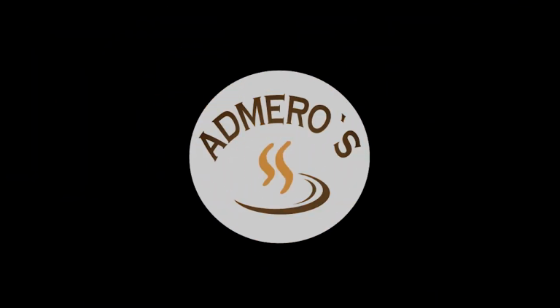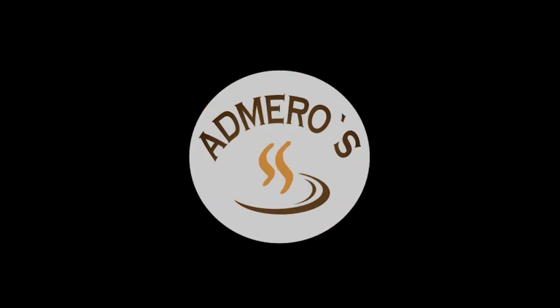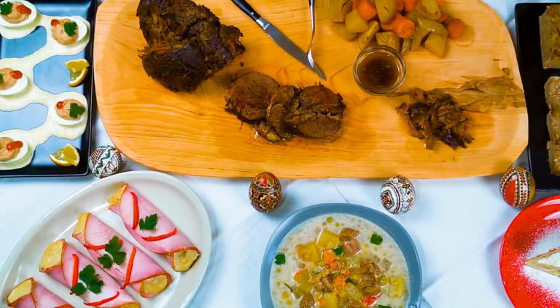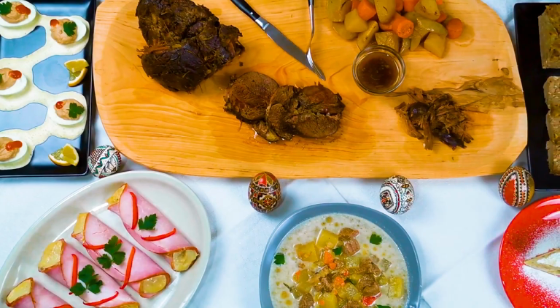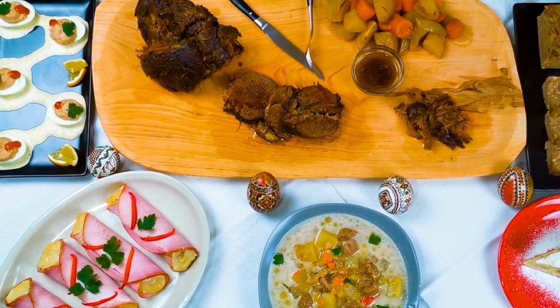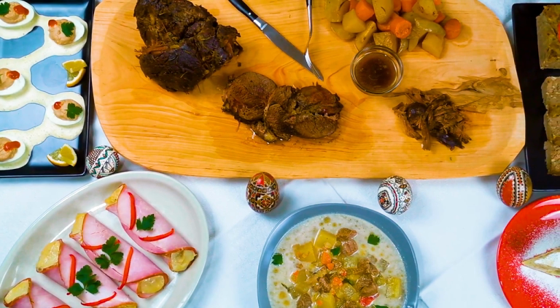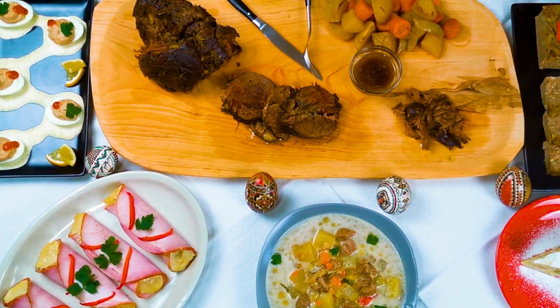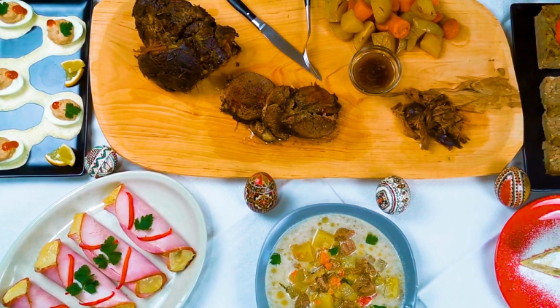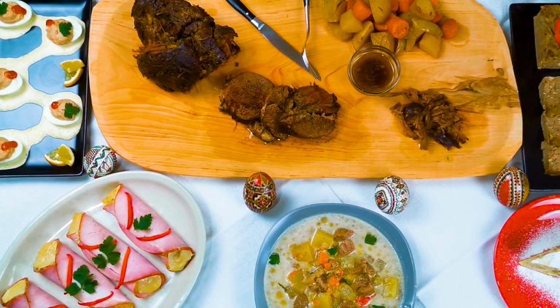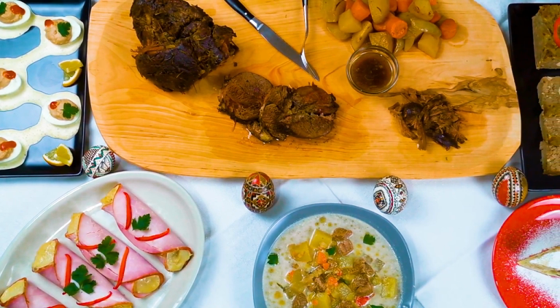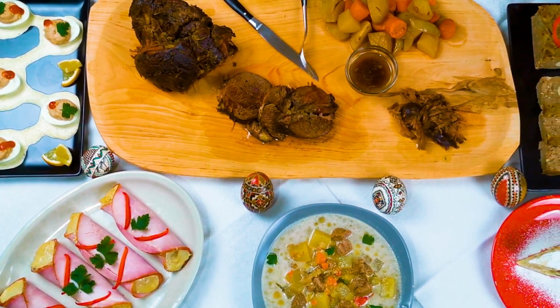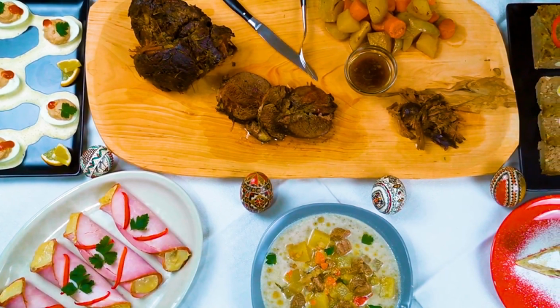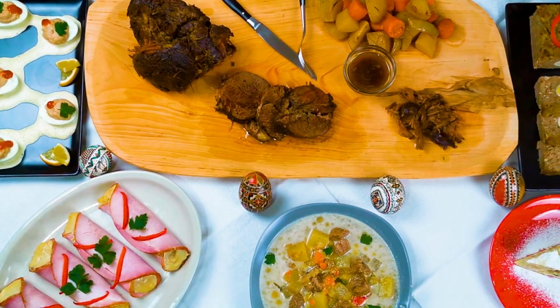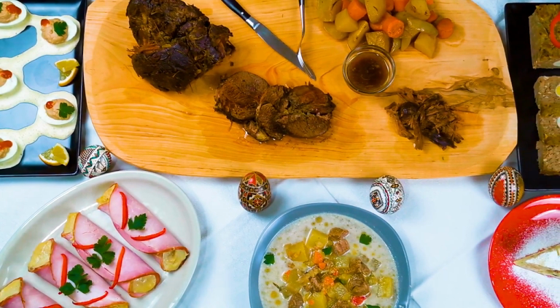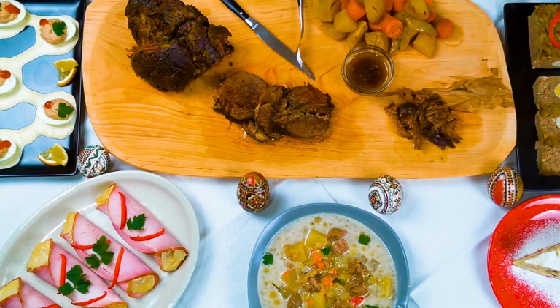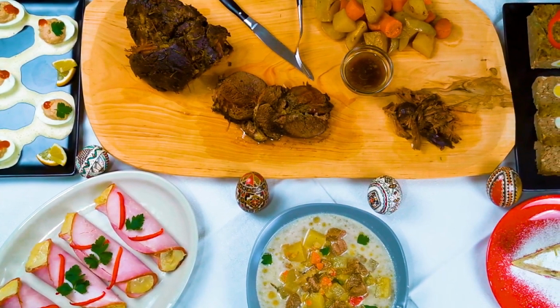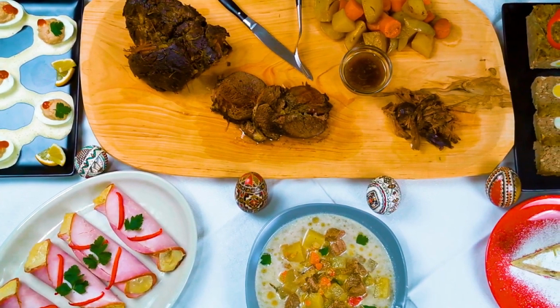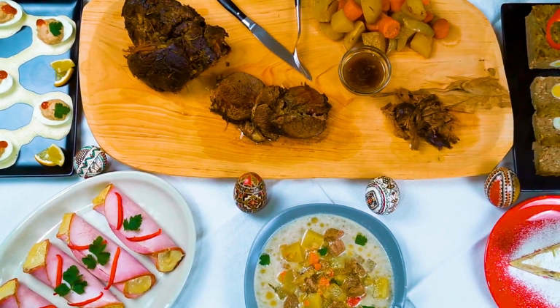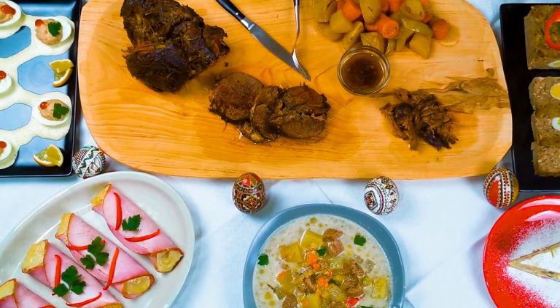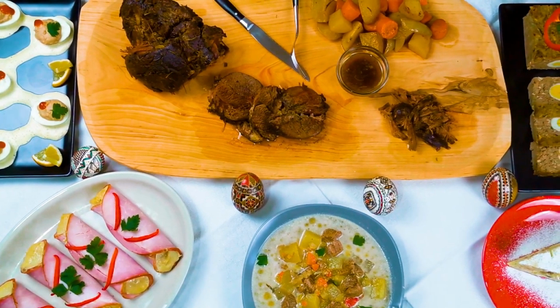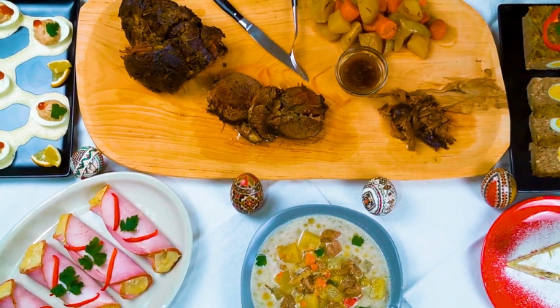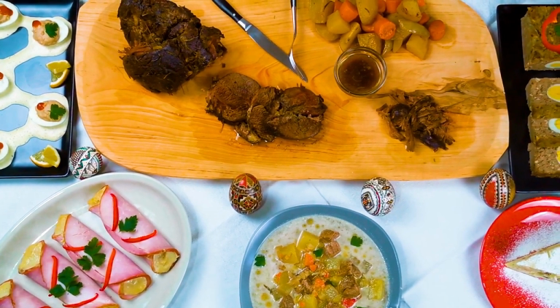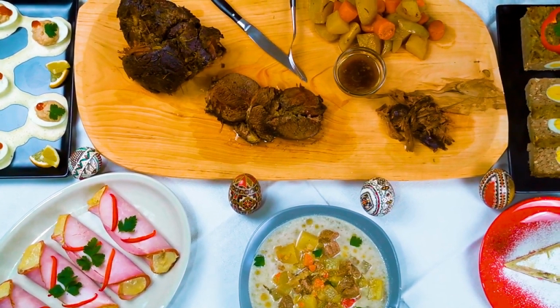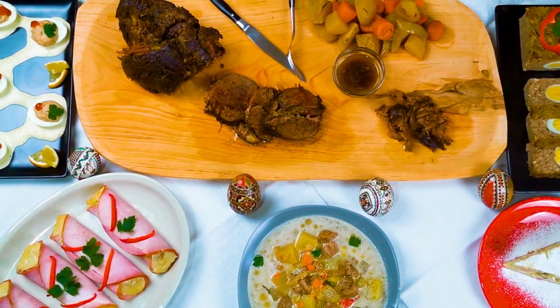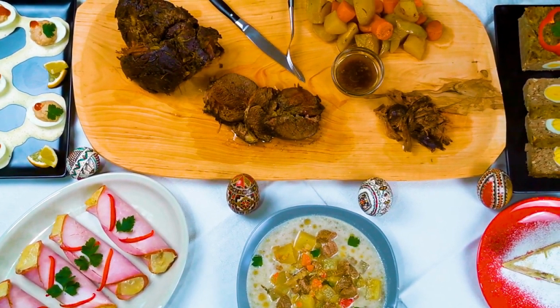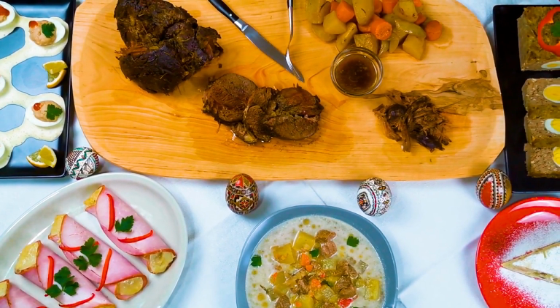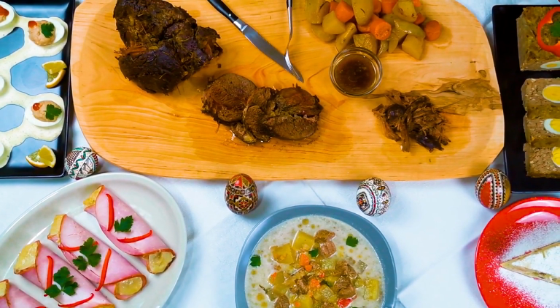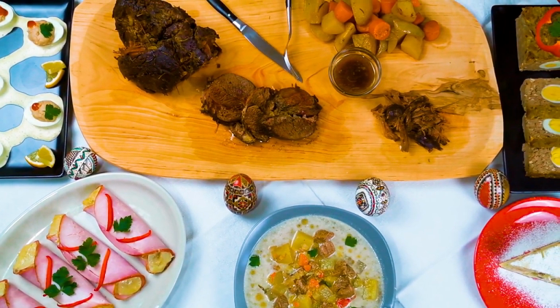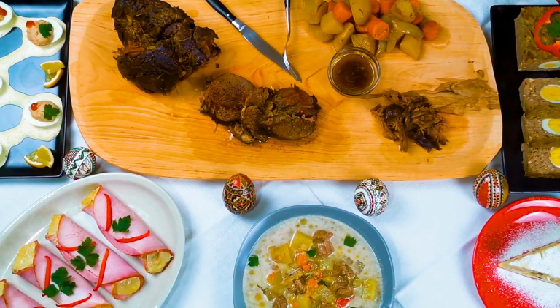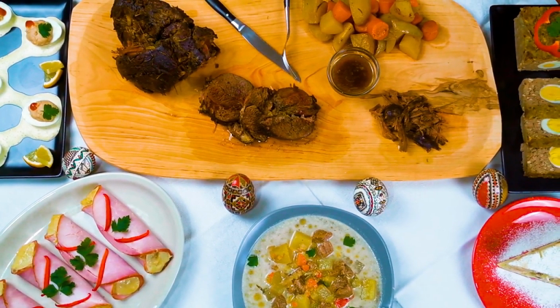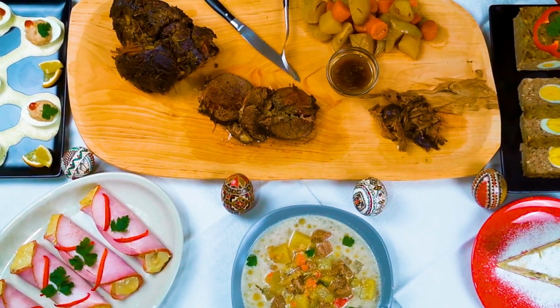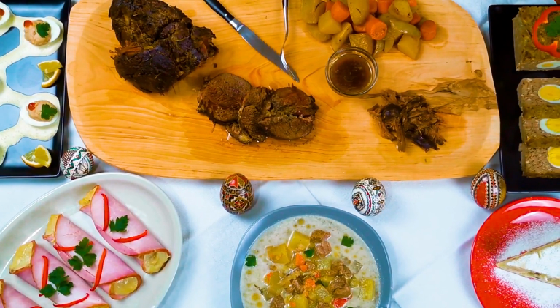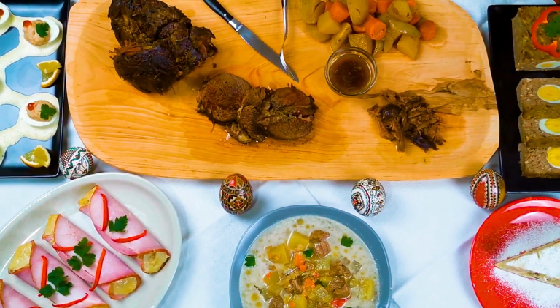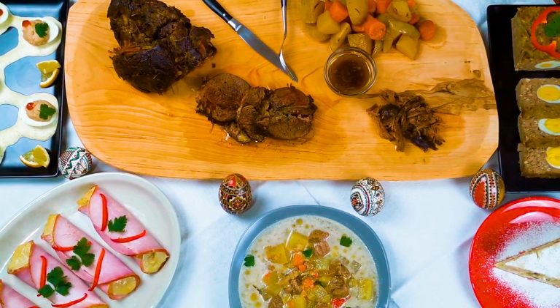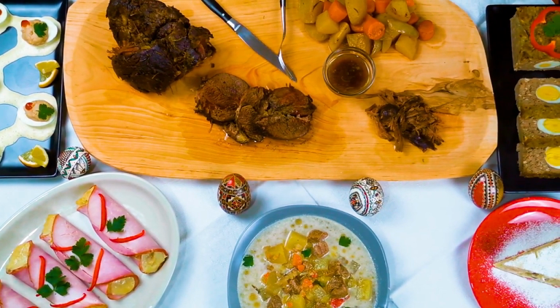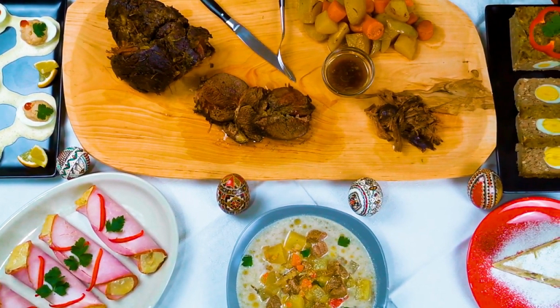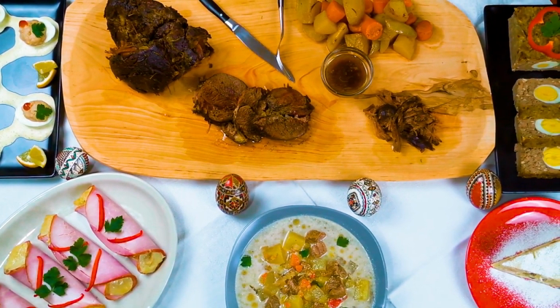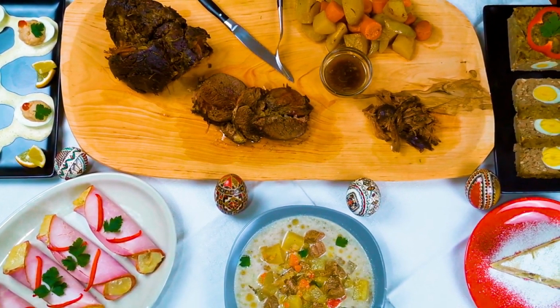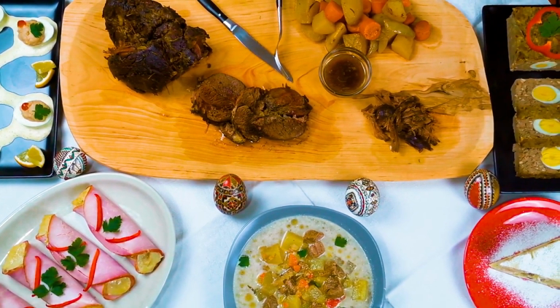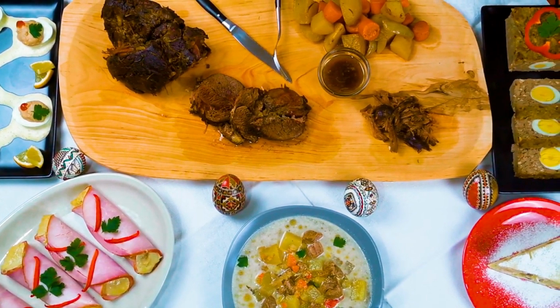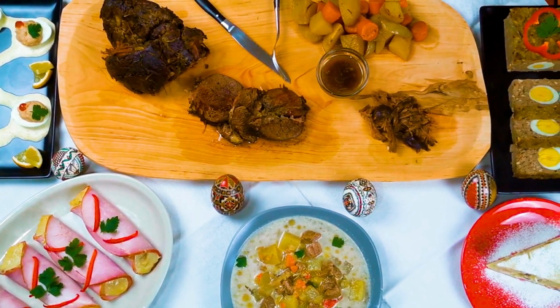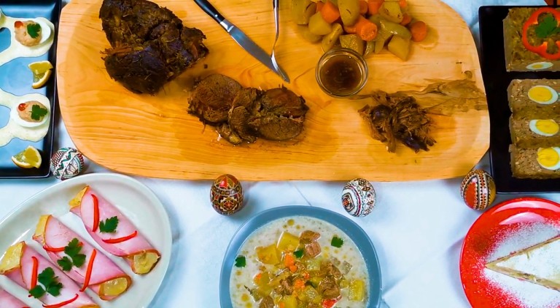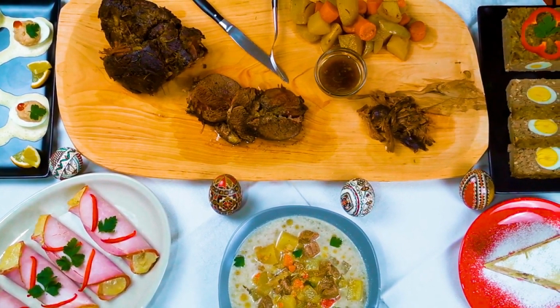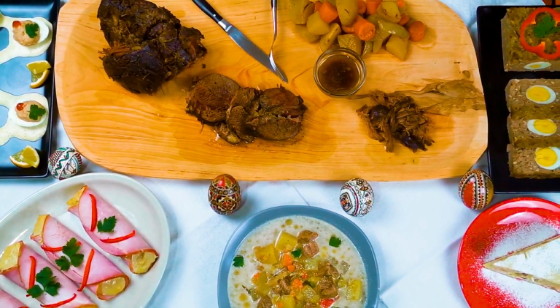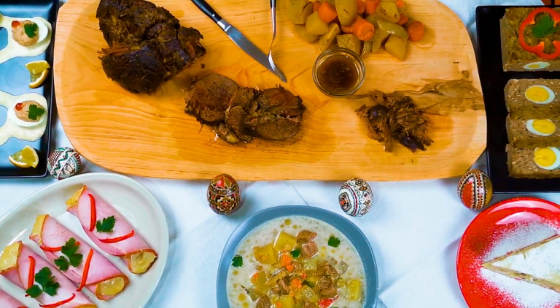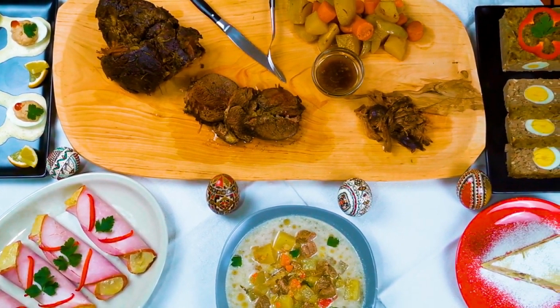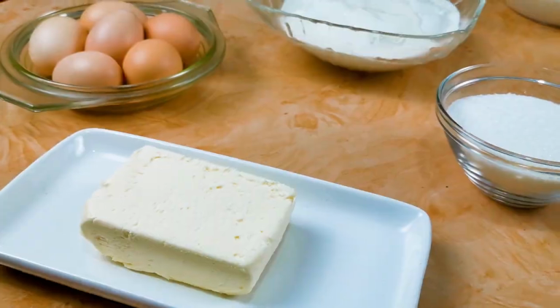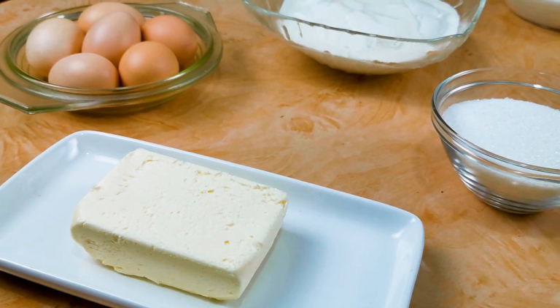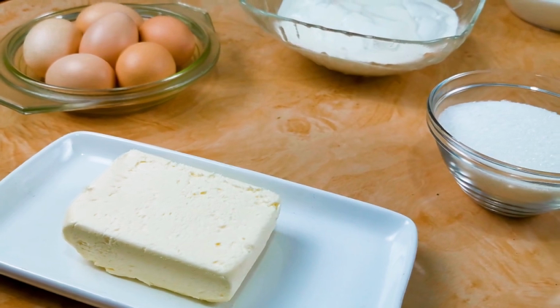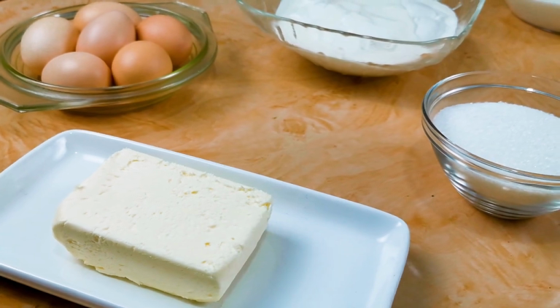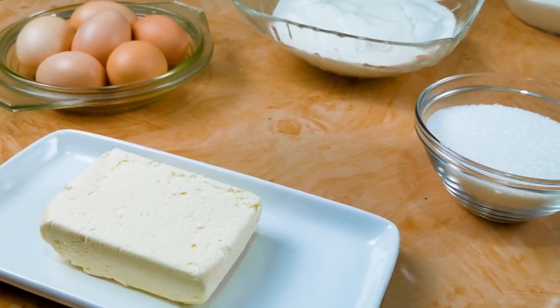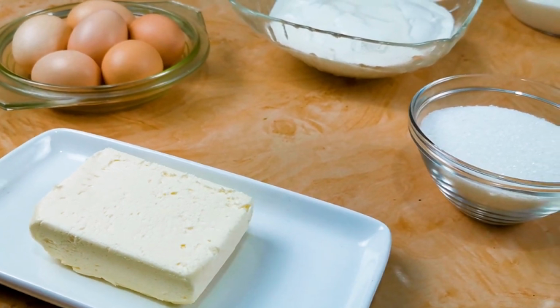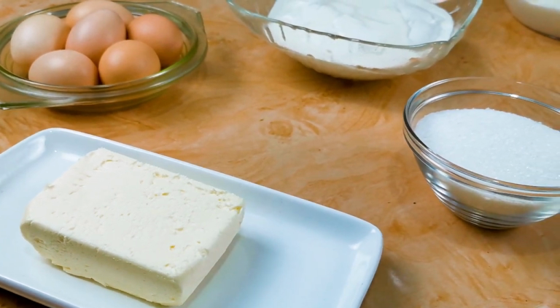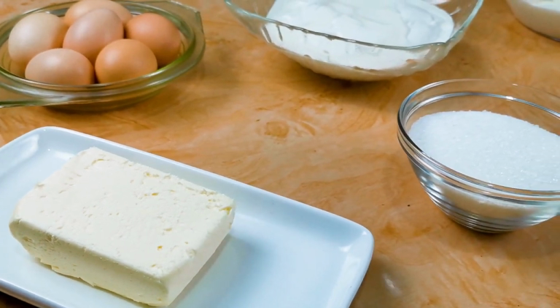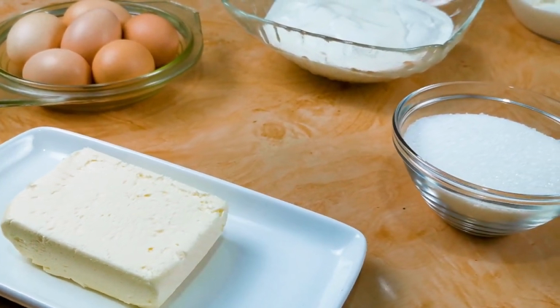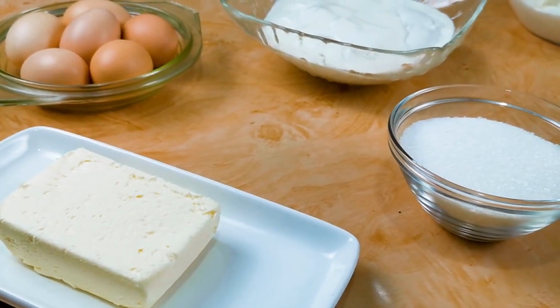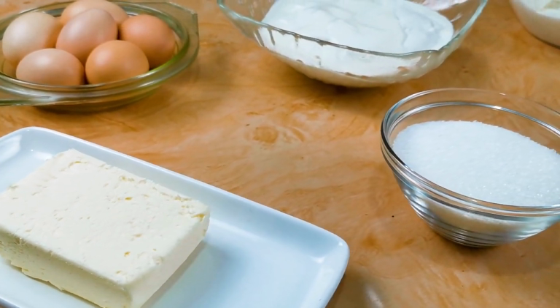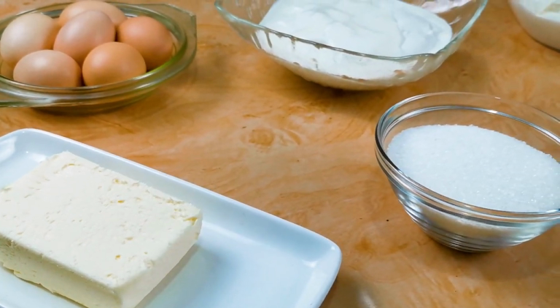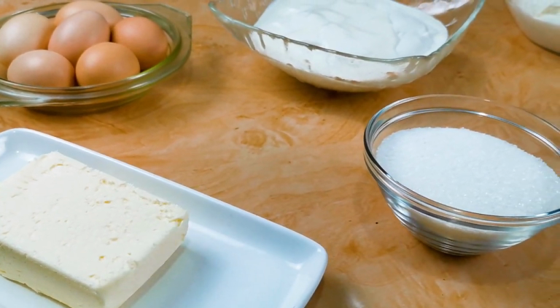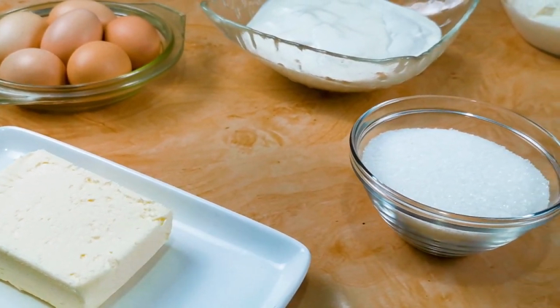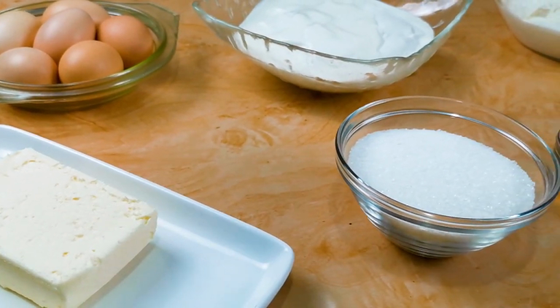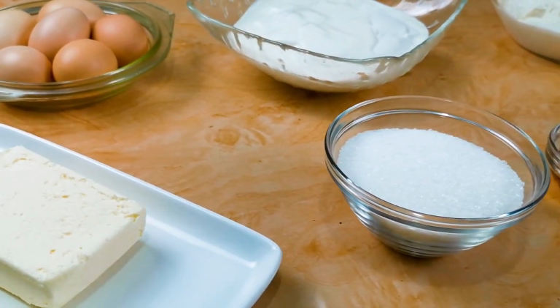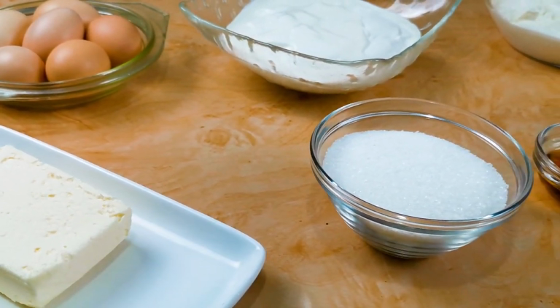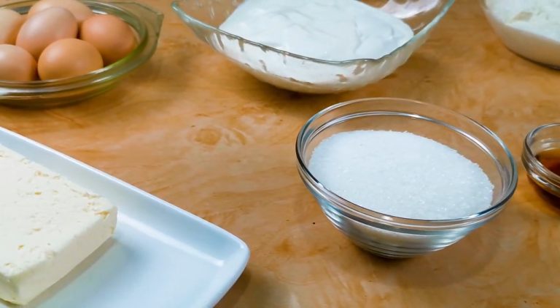Hi, we'll make an amazing dessert which will blow your taste buds. We will make a cheesecake with rum and raisins.